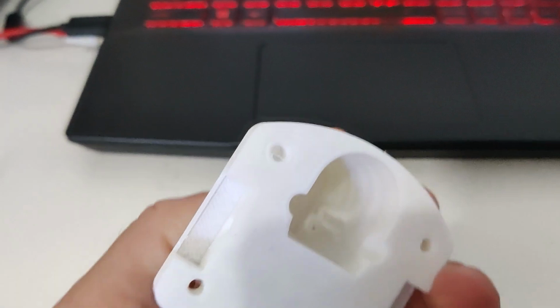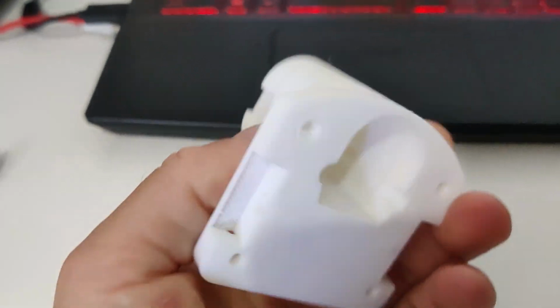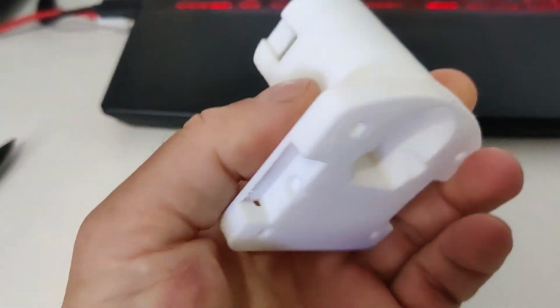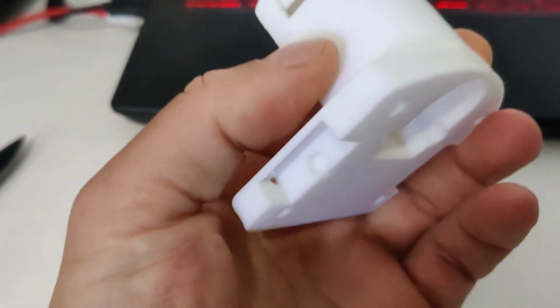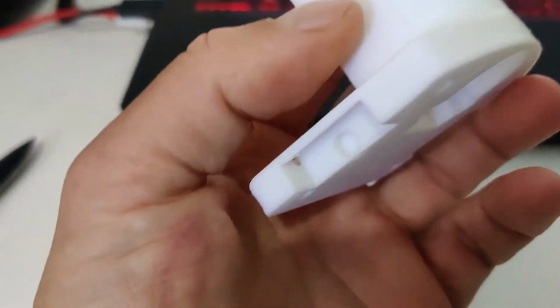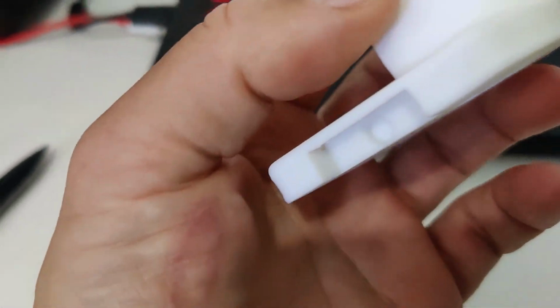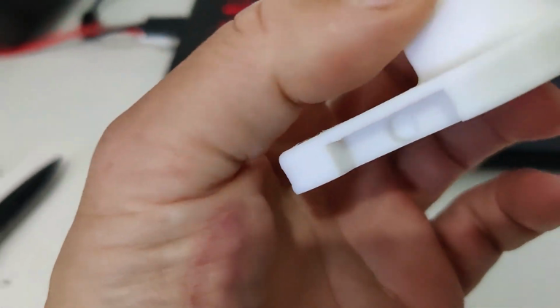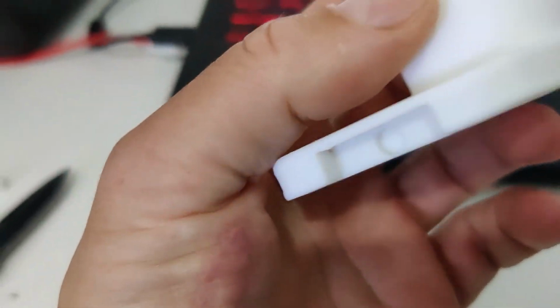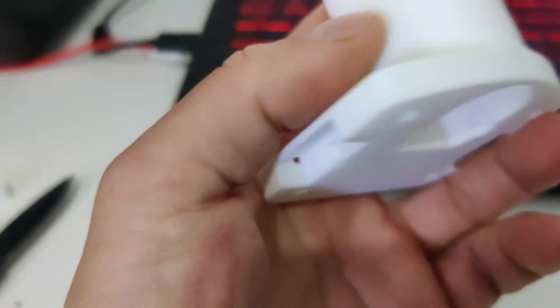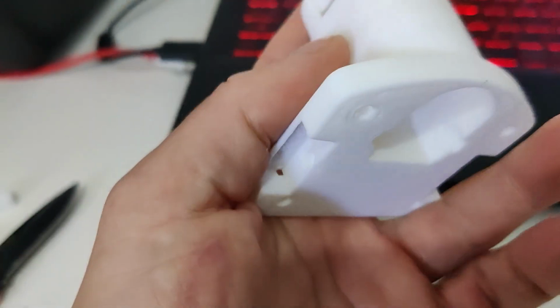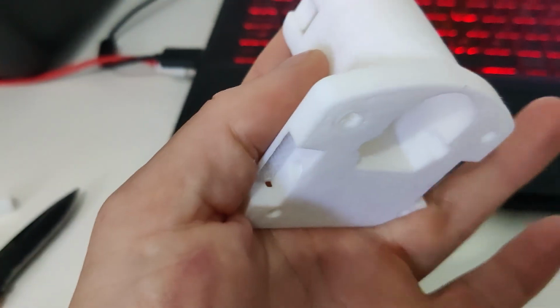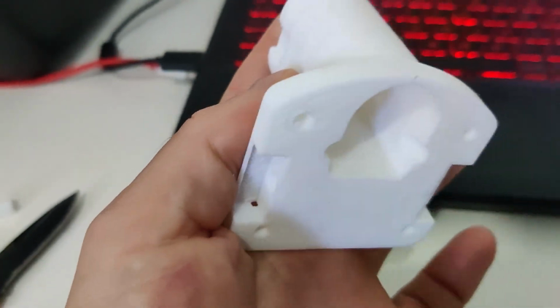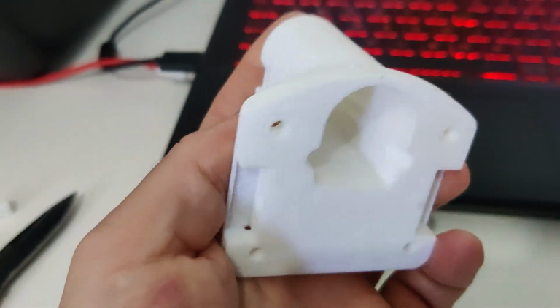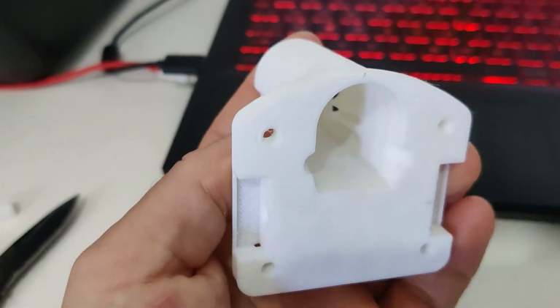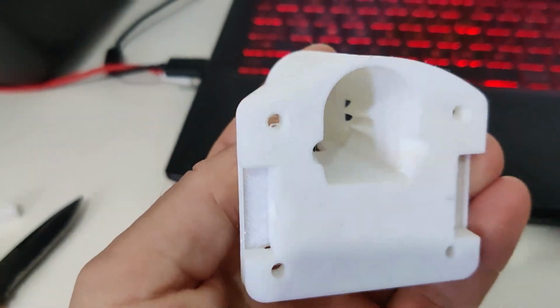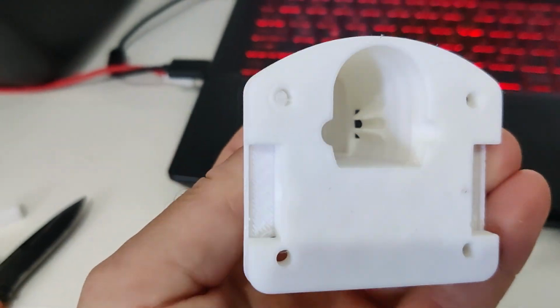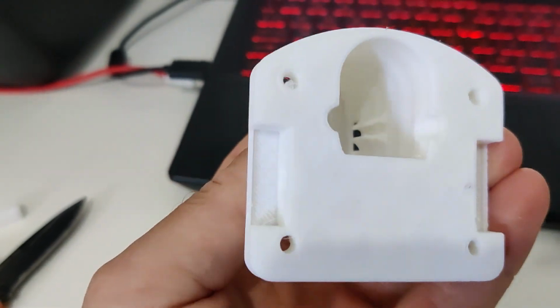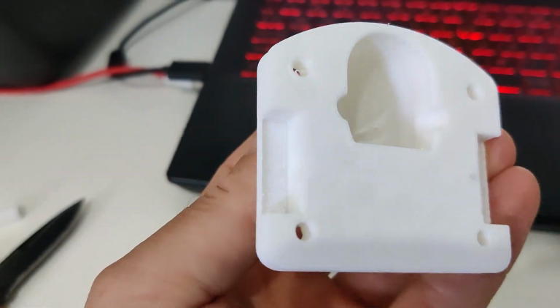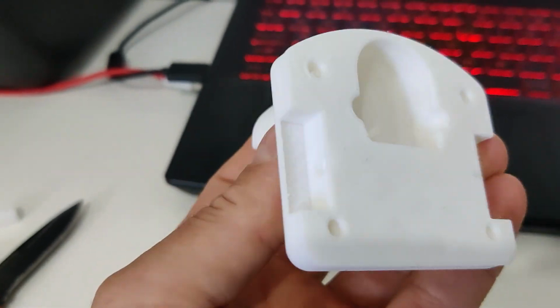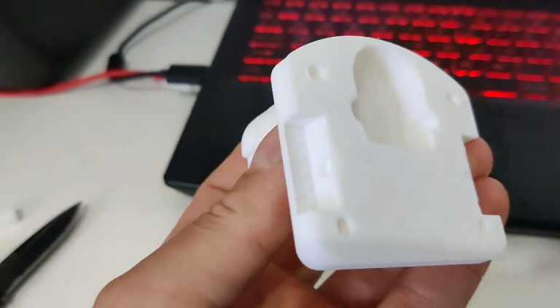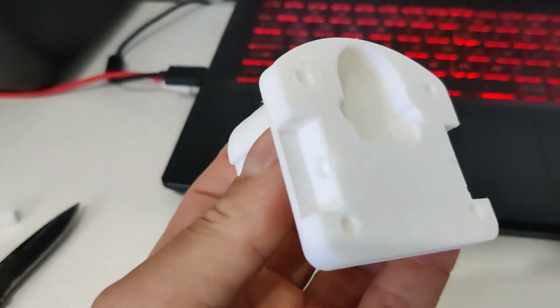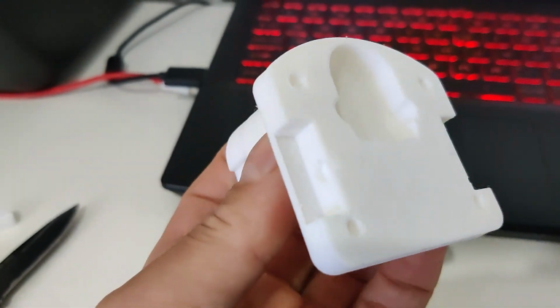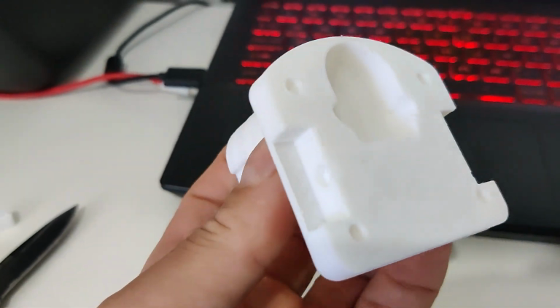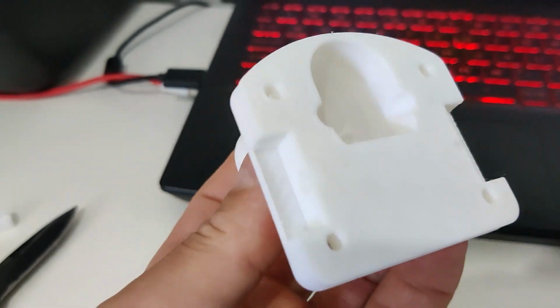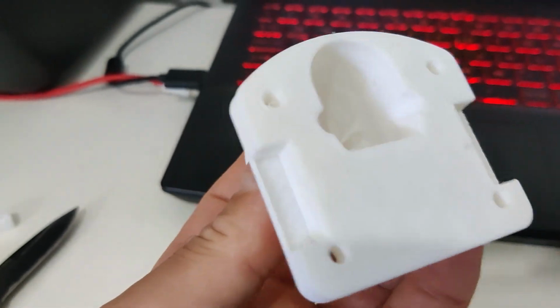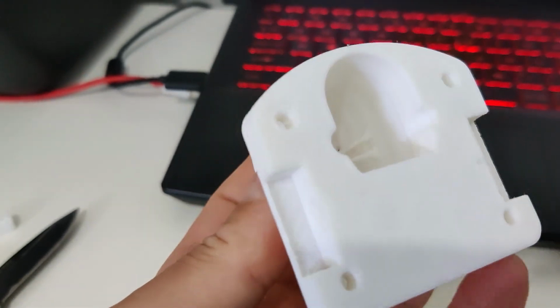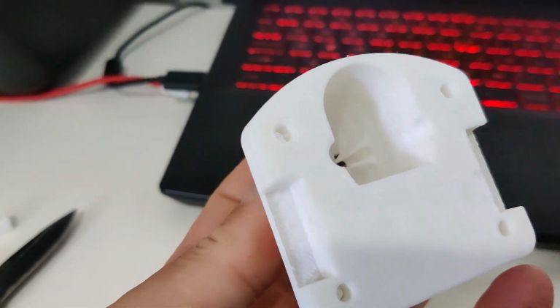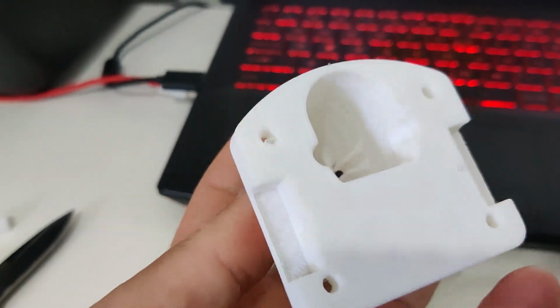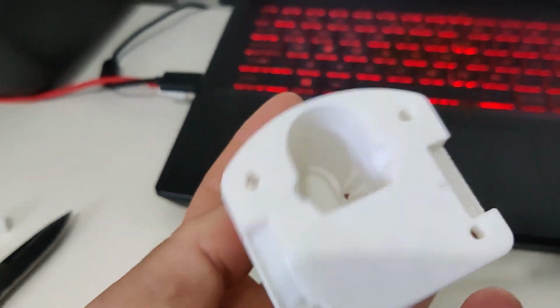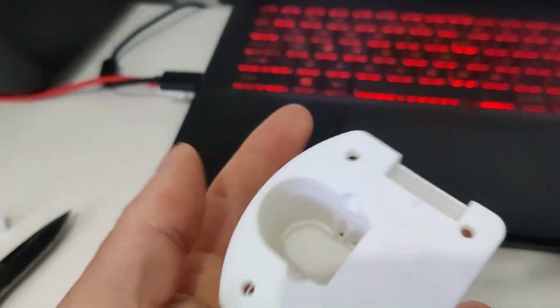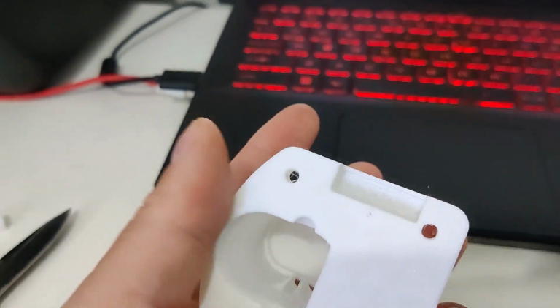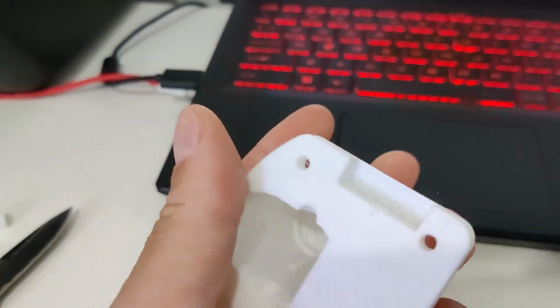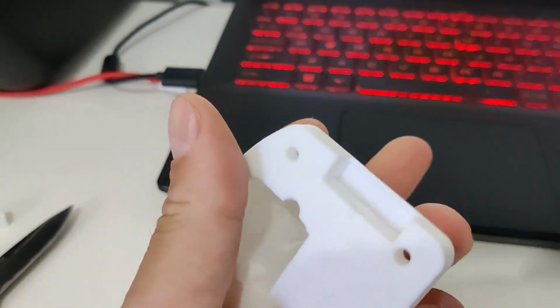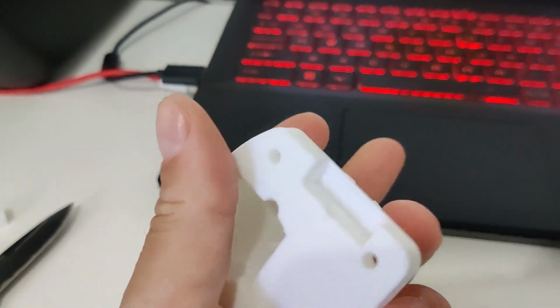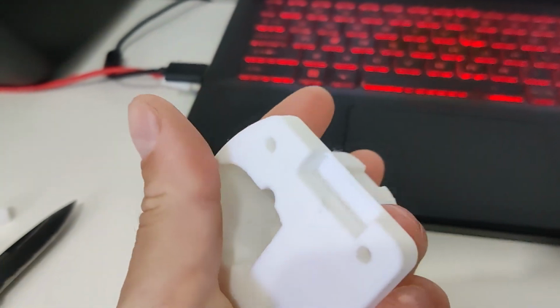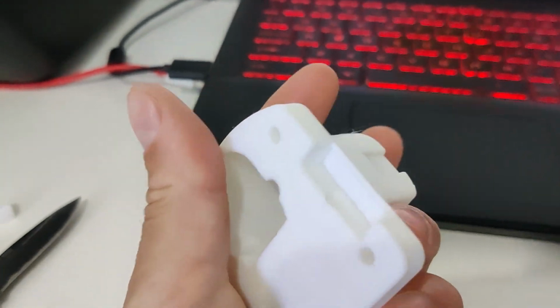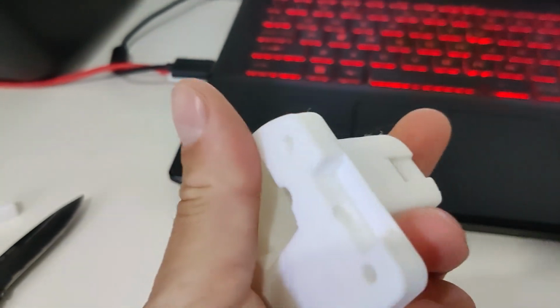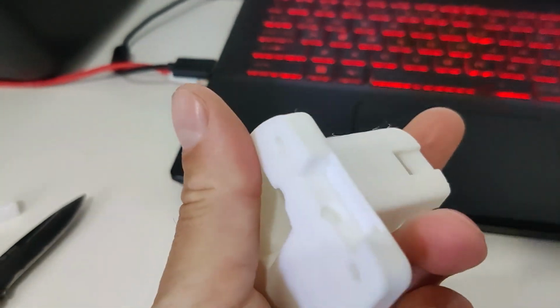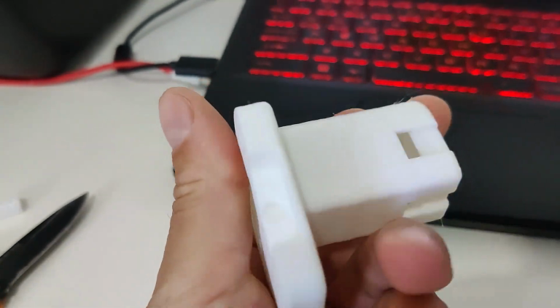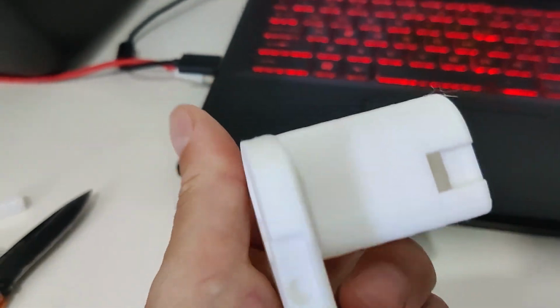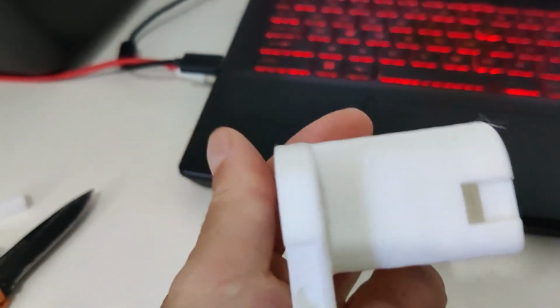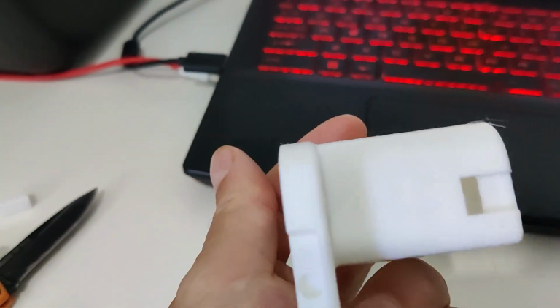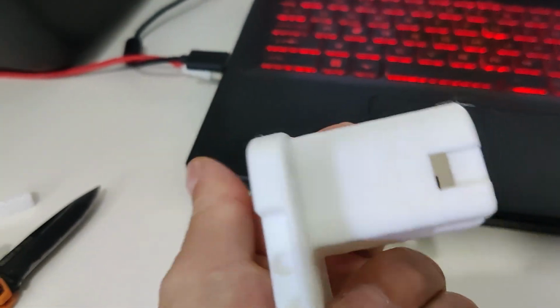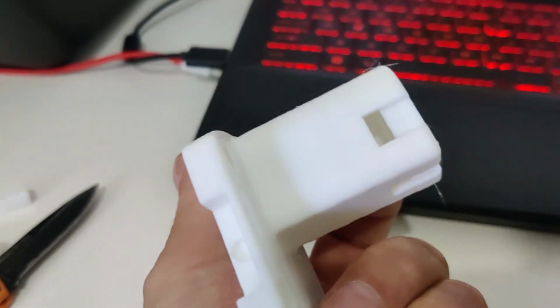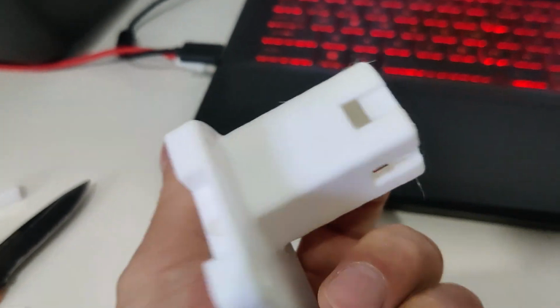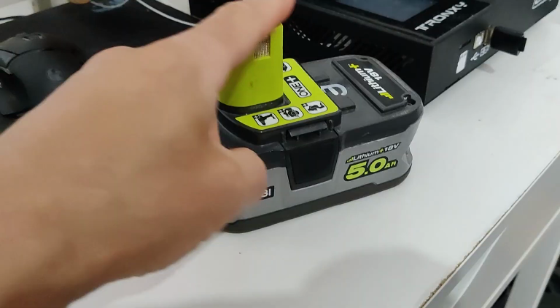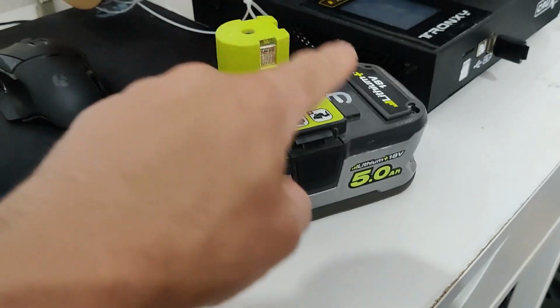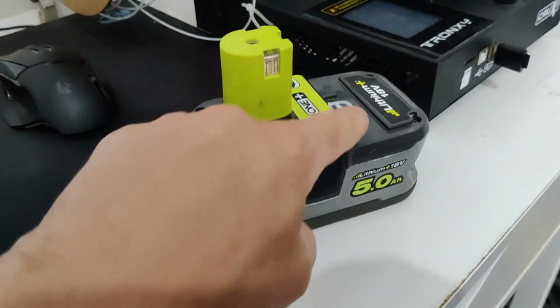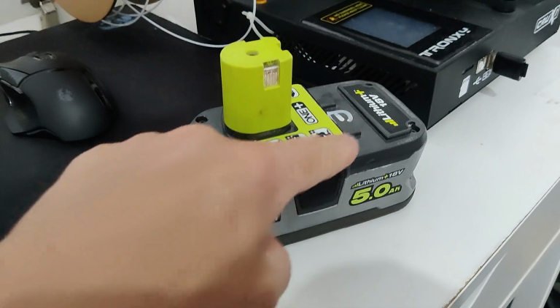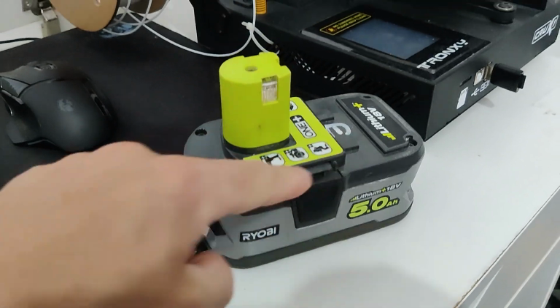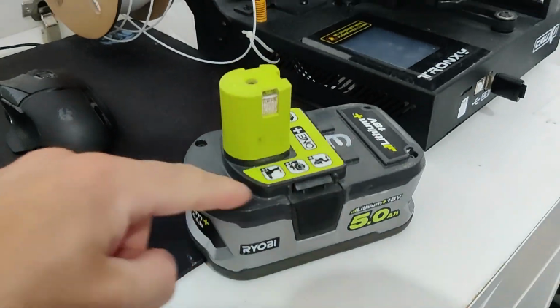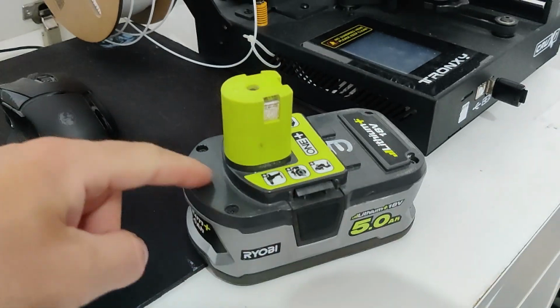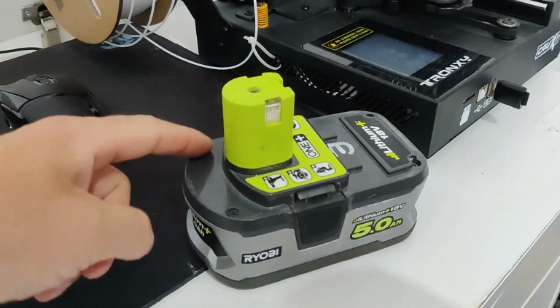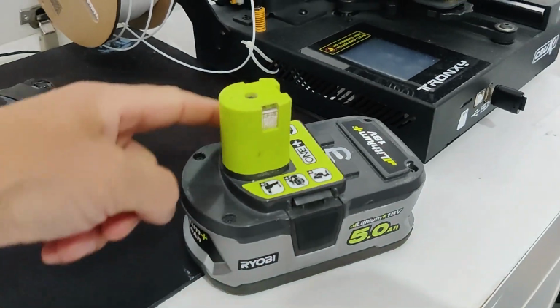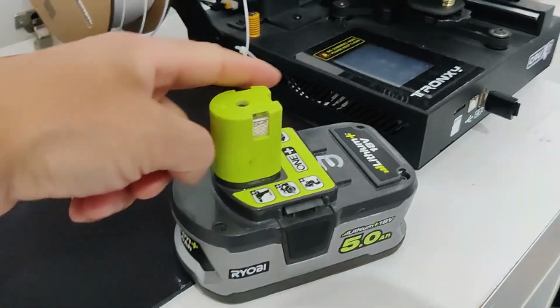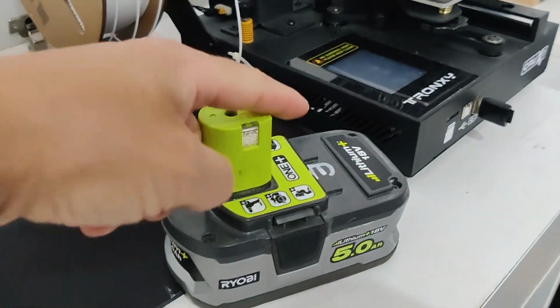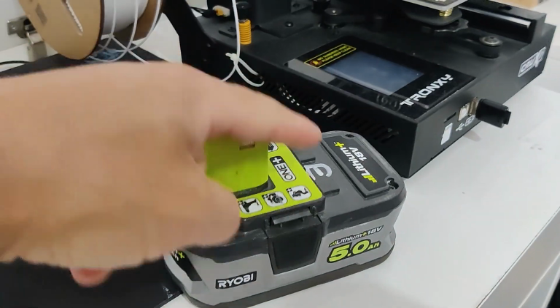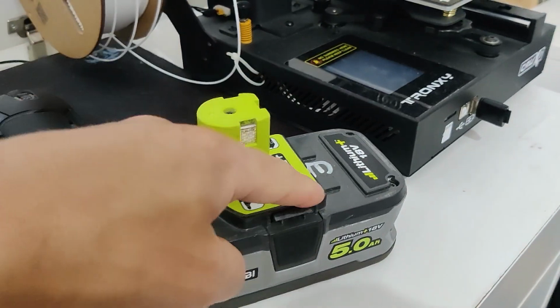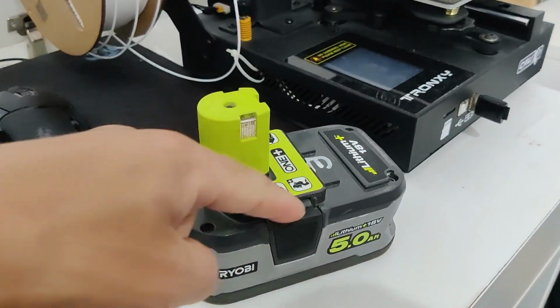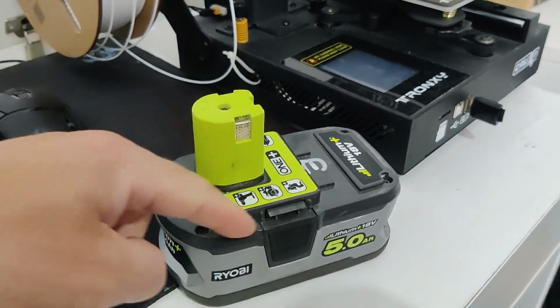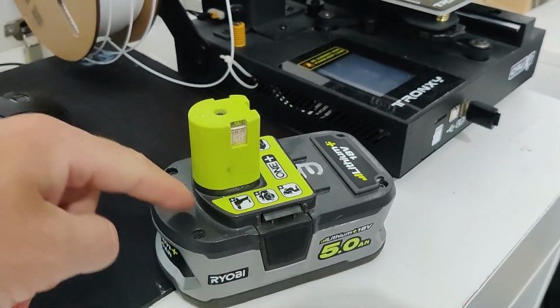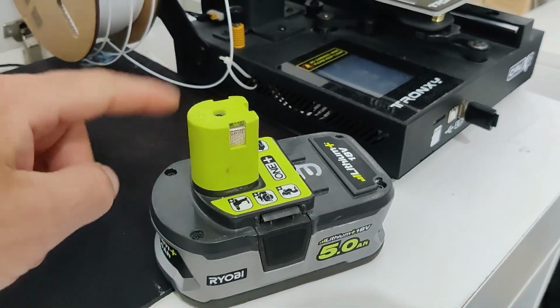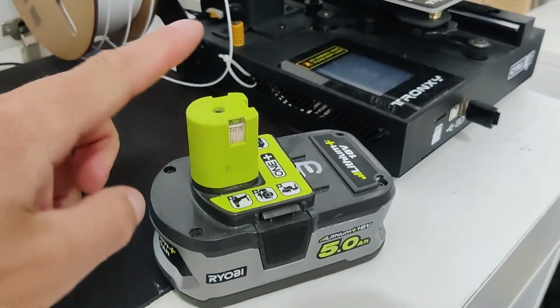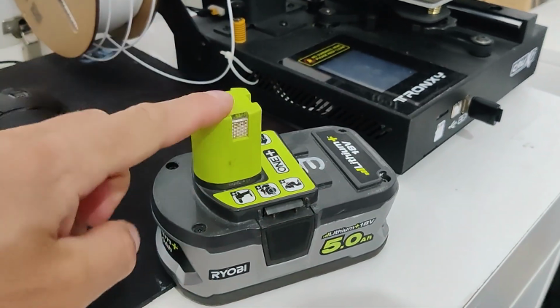So far, I'm very happy. I completely don't have complaints about the quality. We are printing this top part.